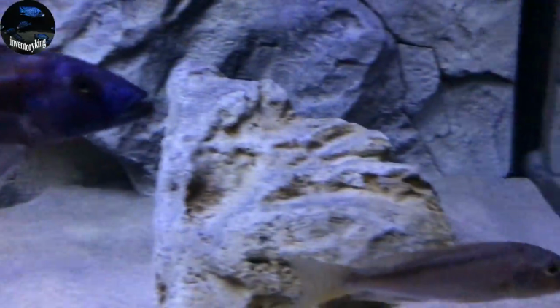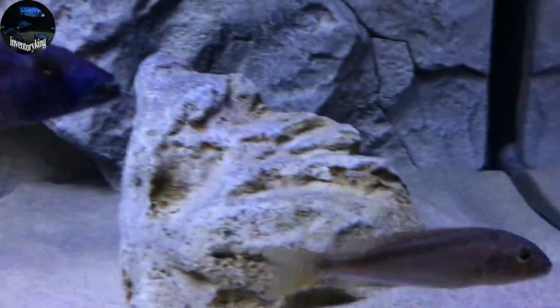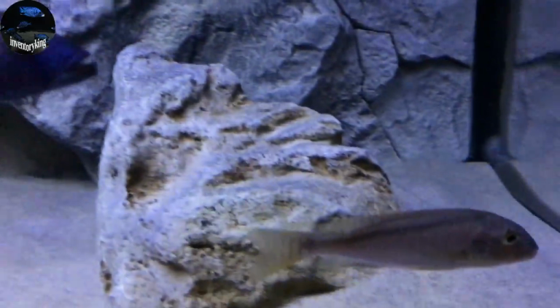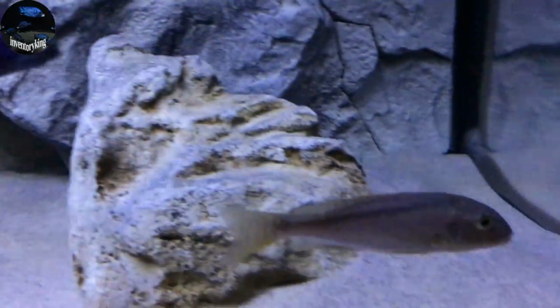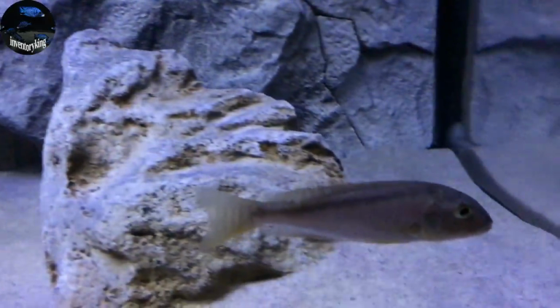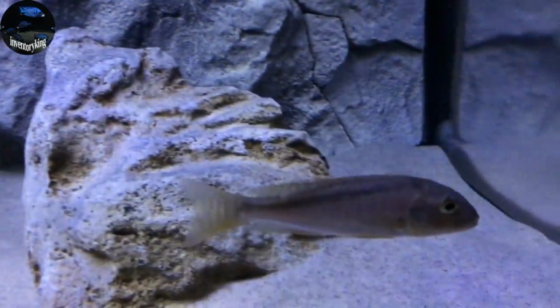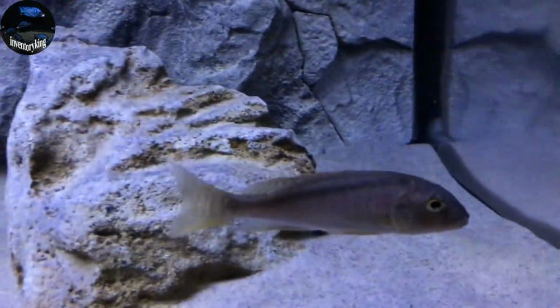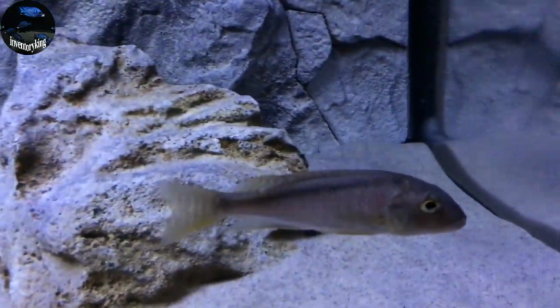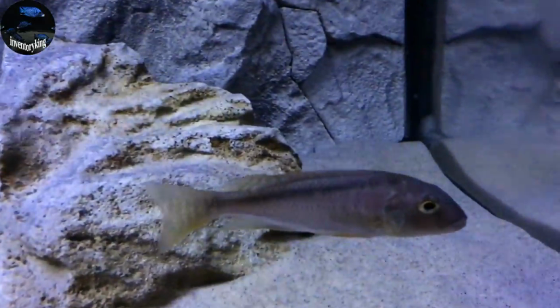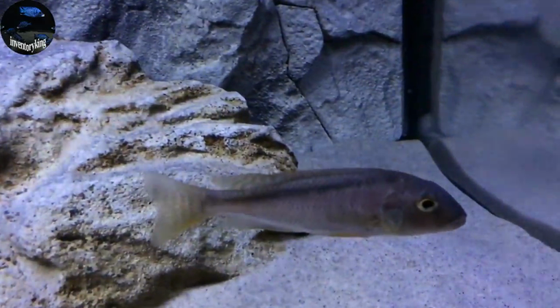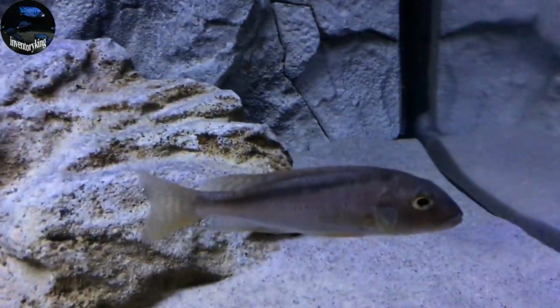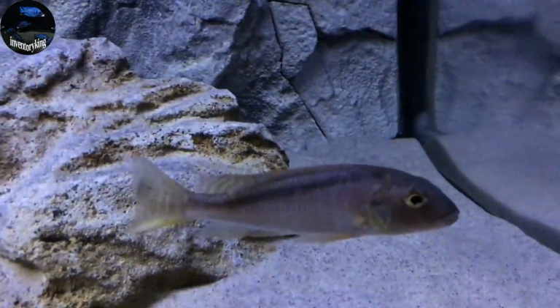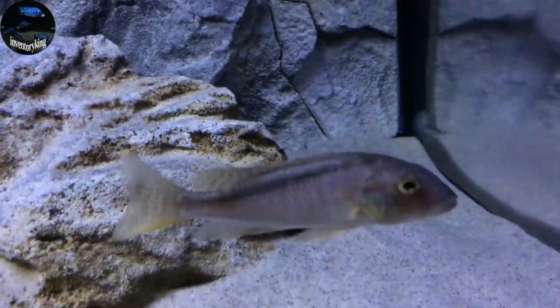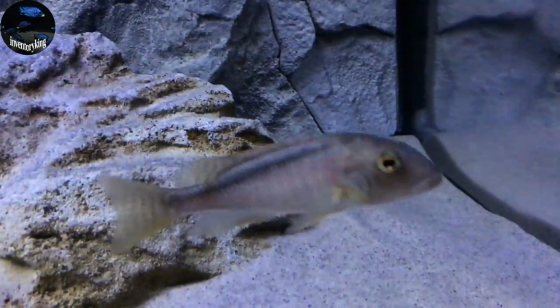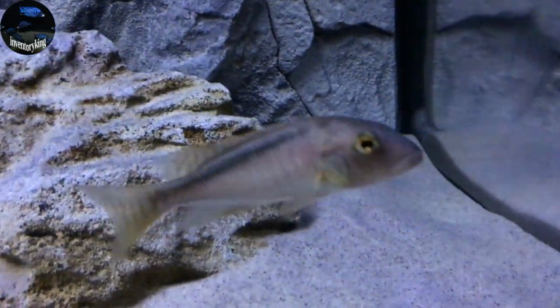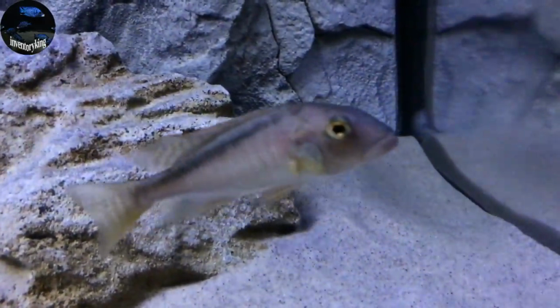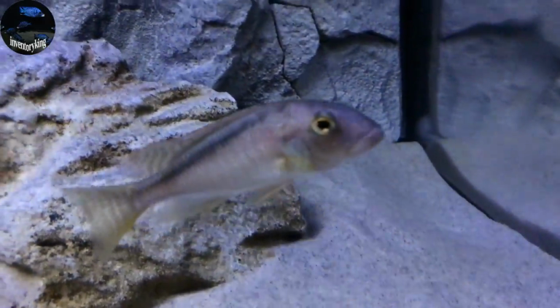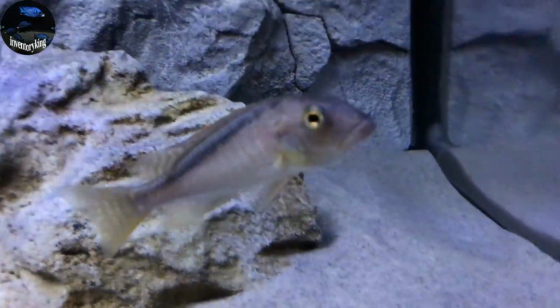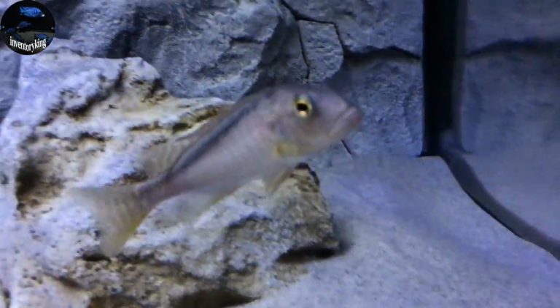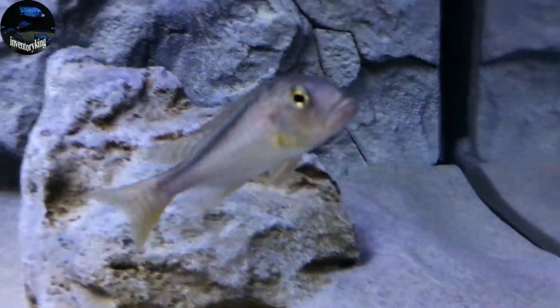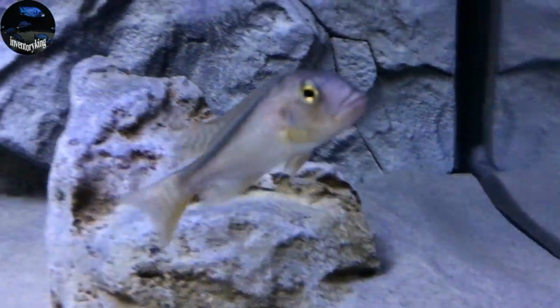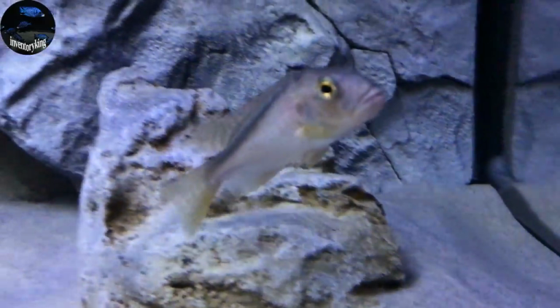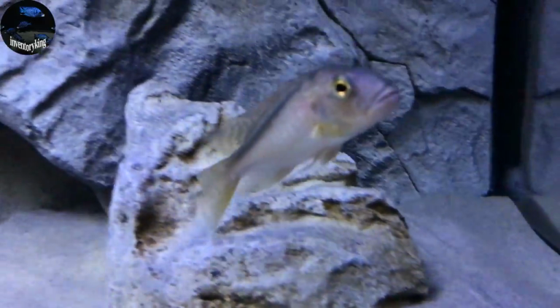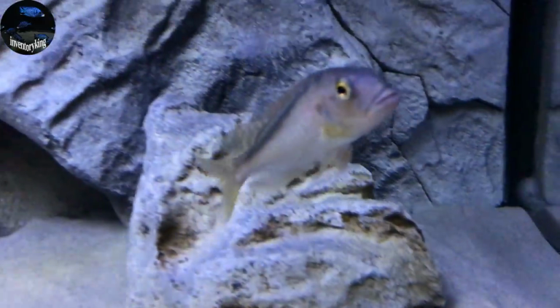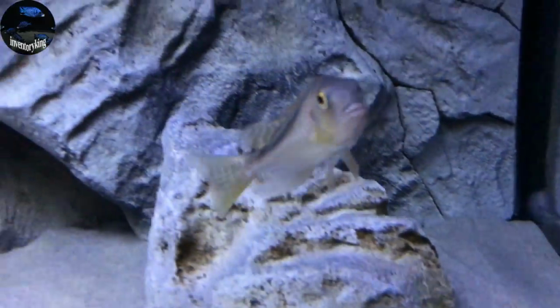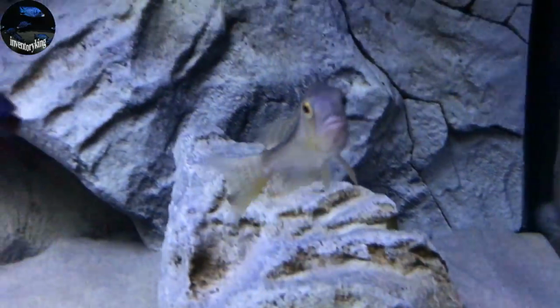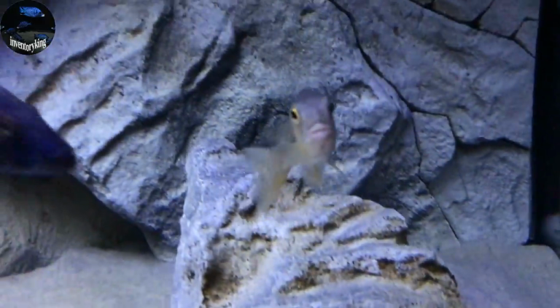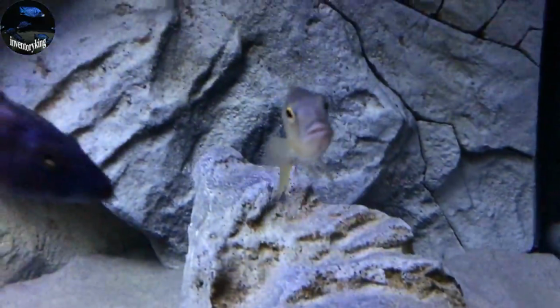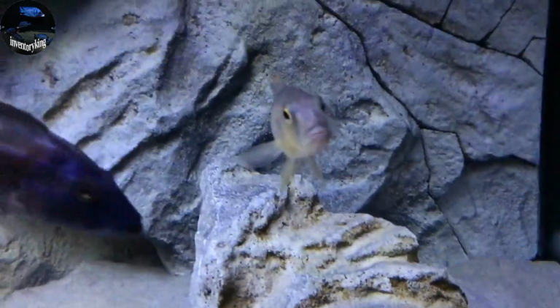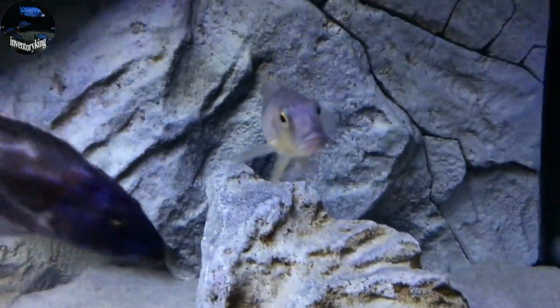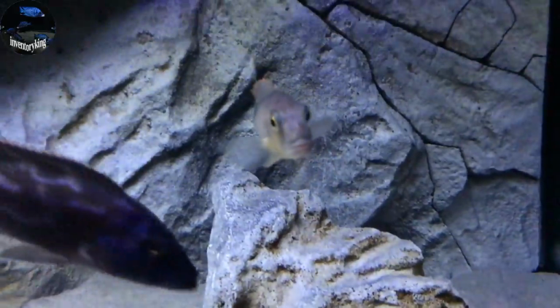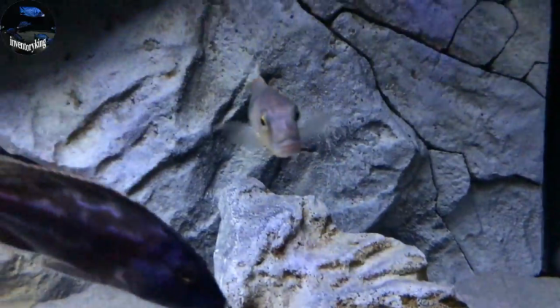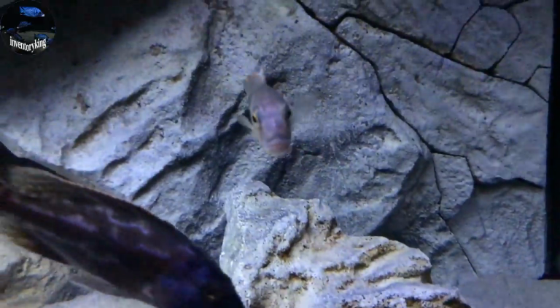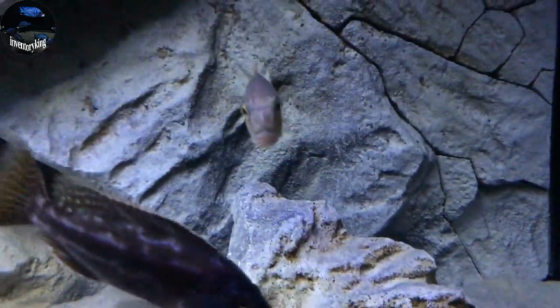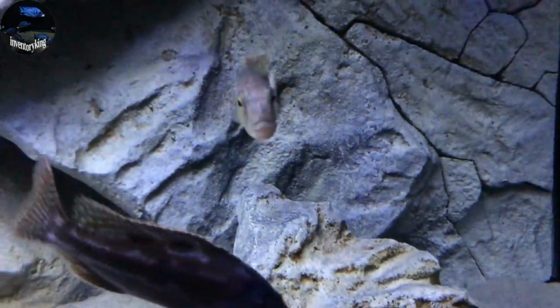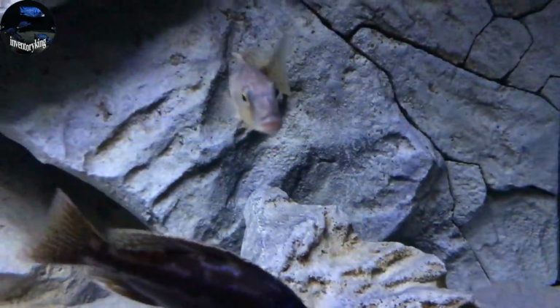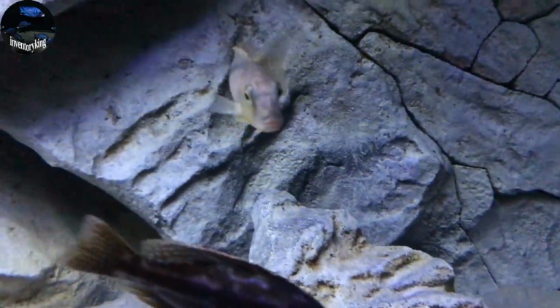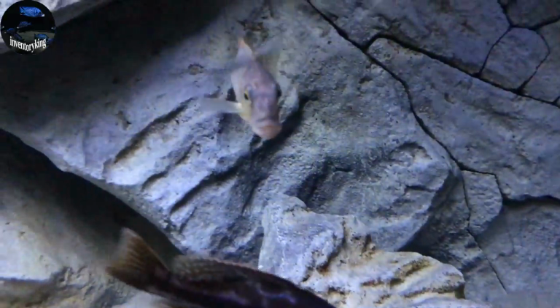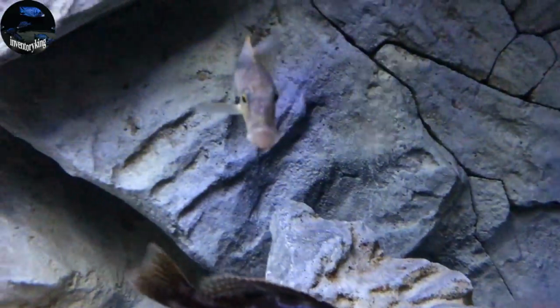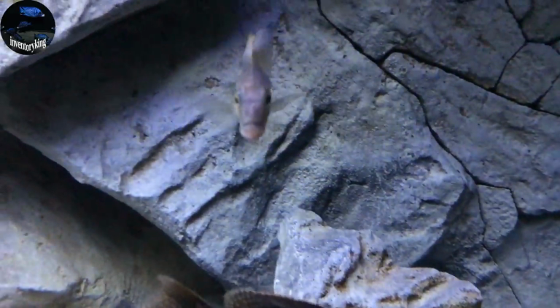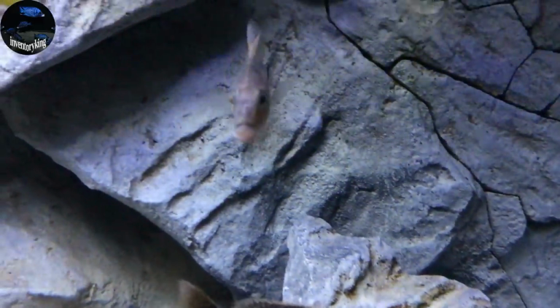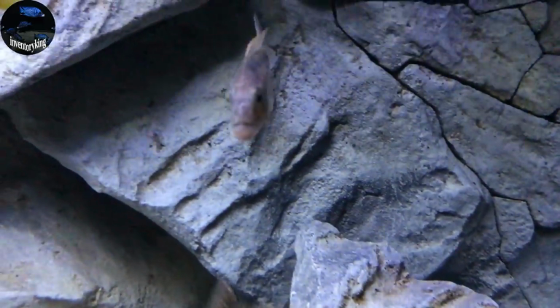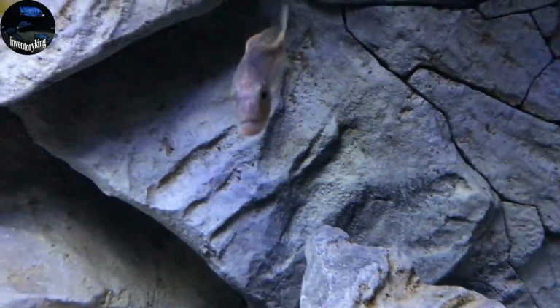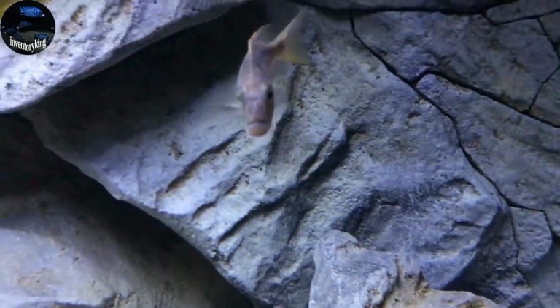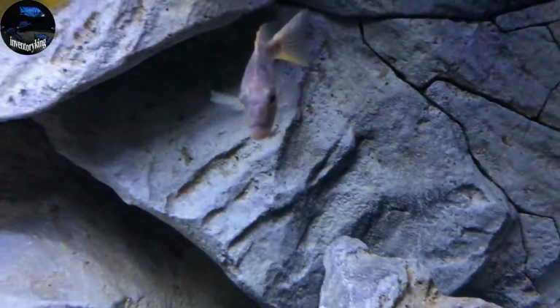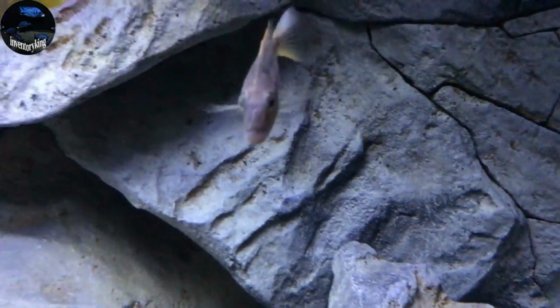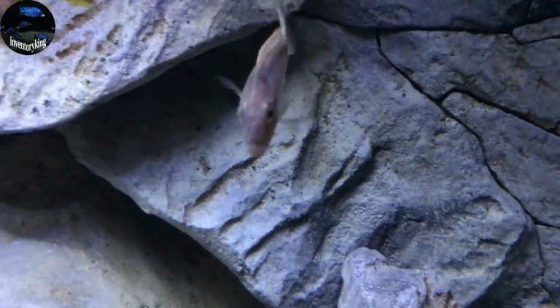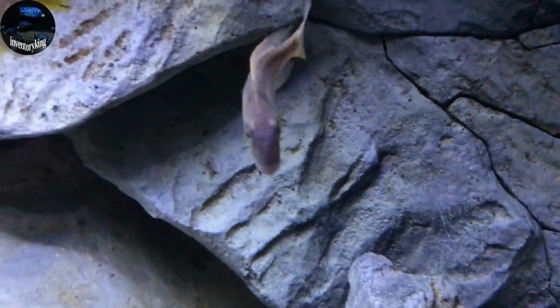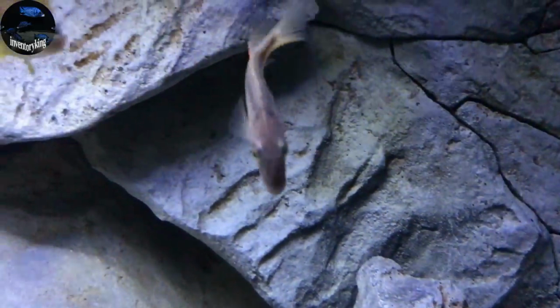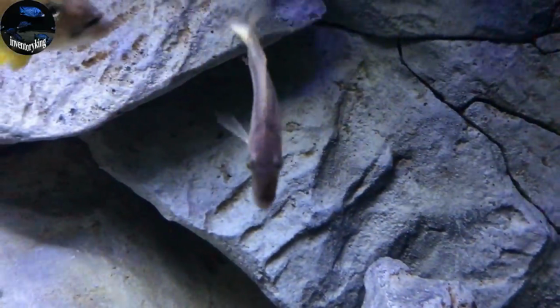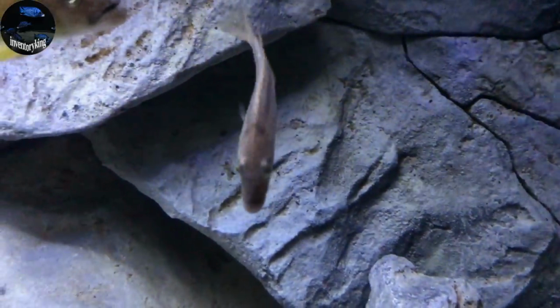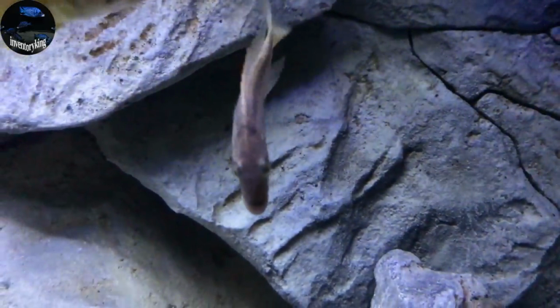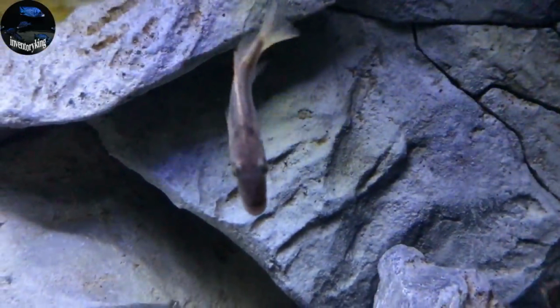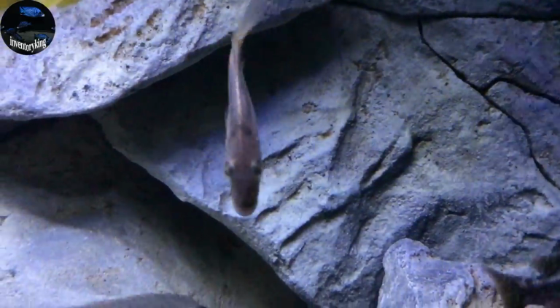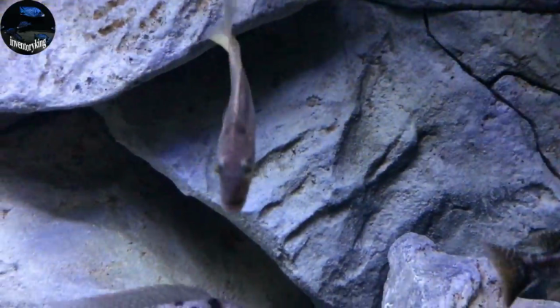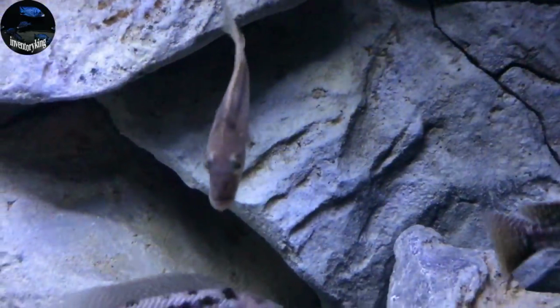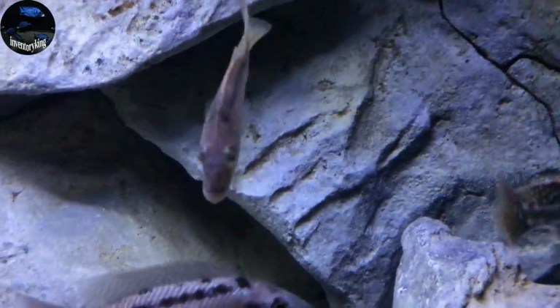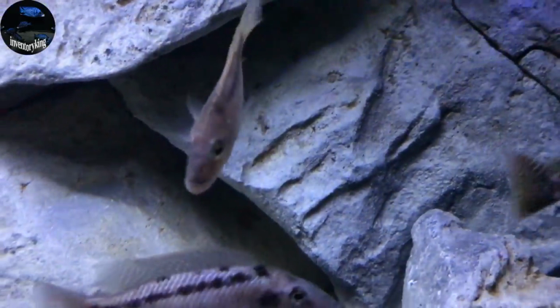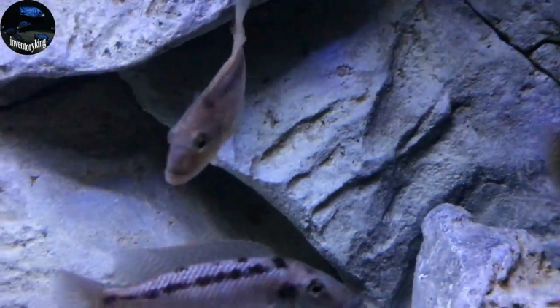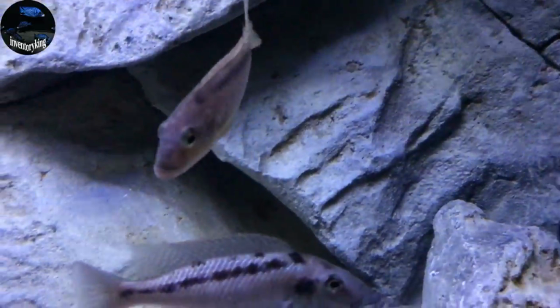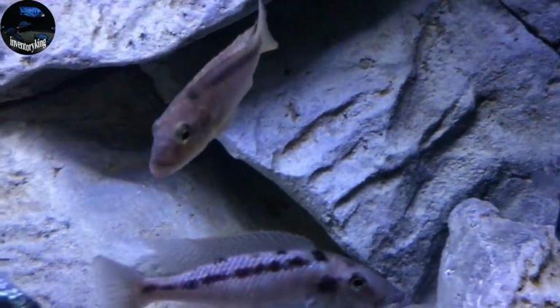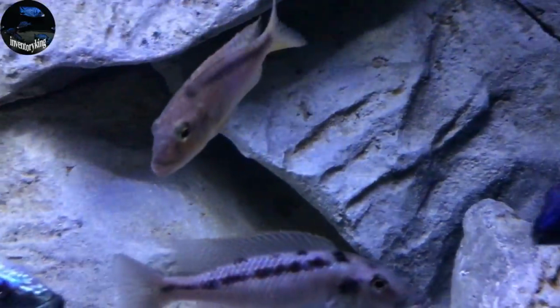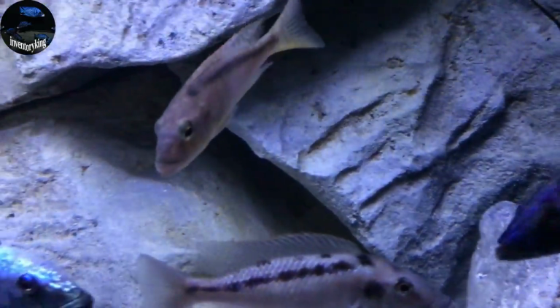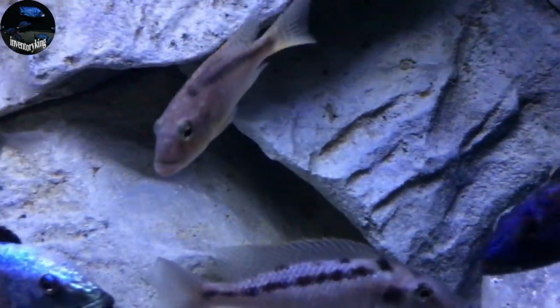Next up we got the Bucochromis Rhodesiae Yellow. Also looking good.